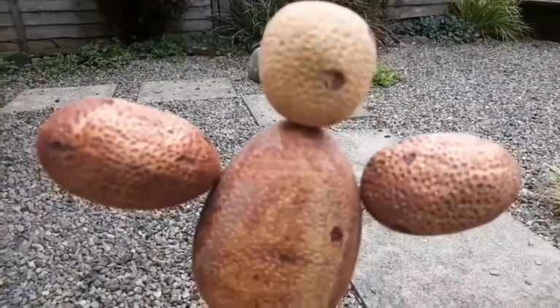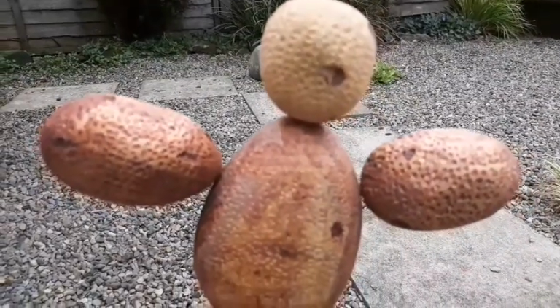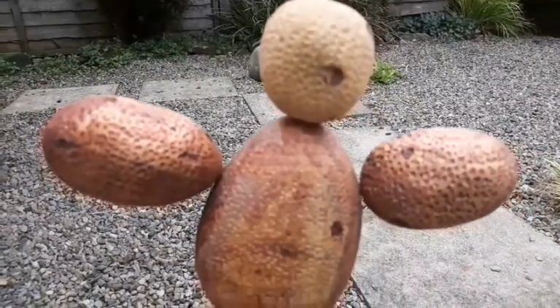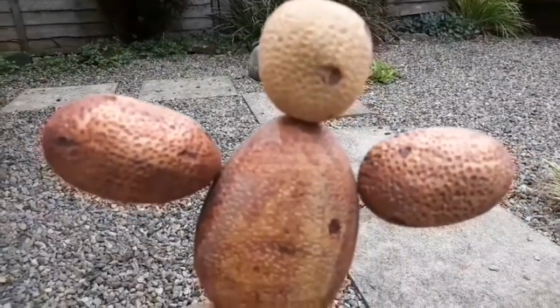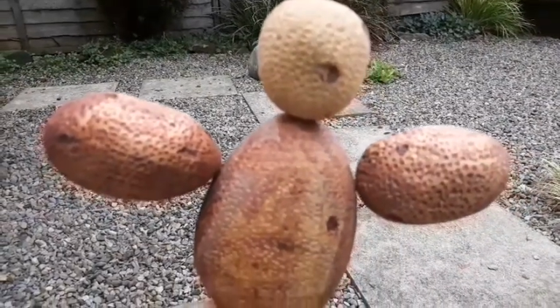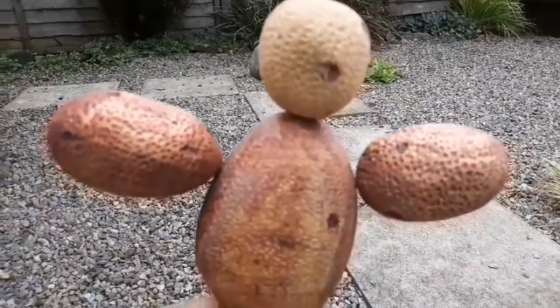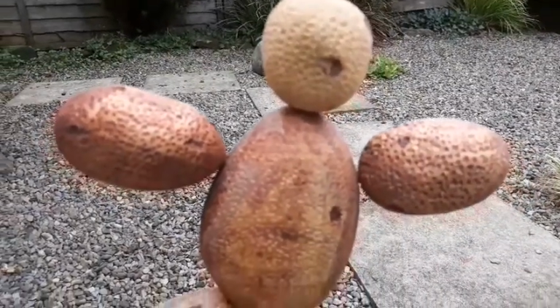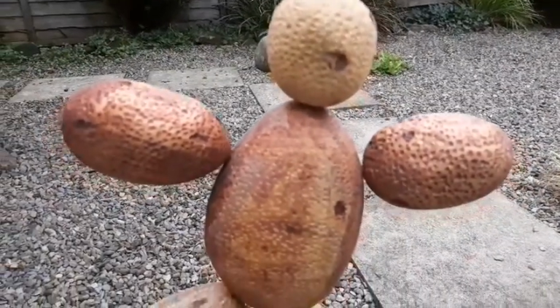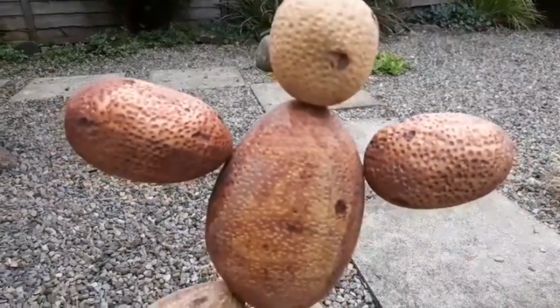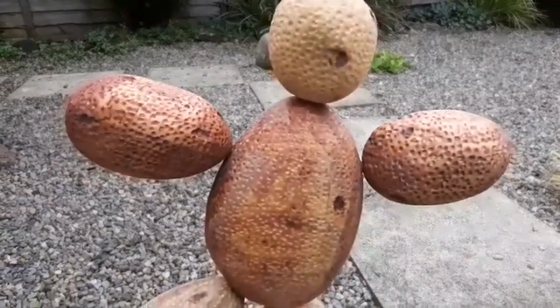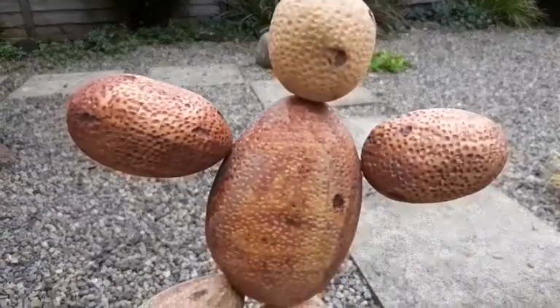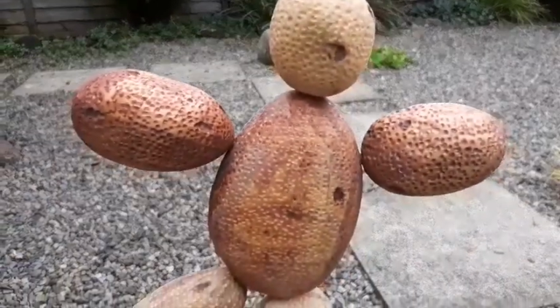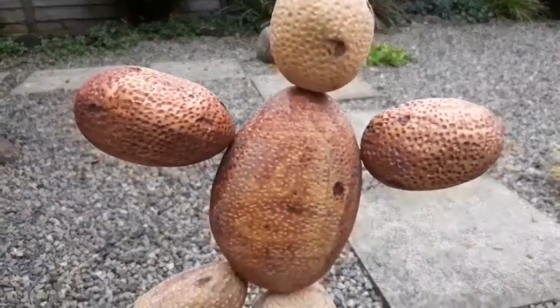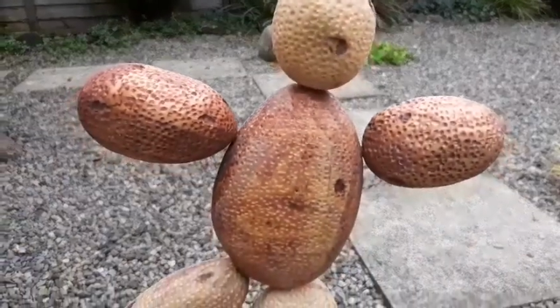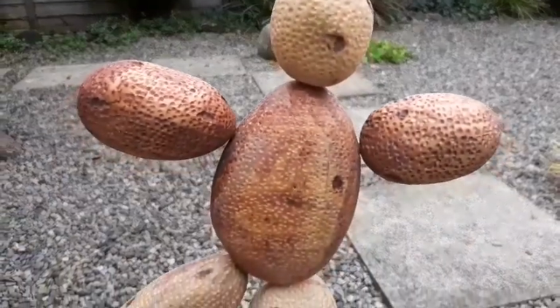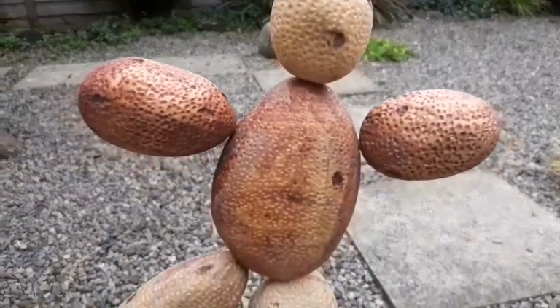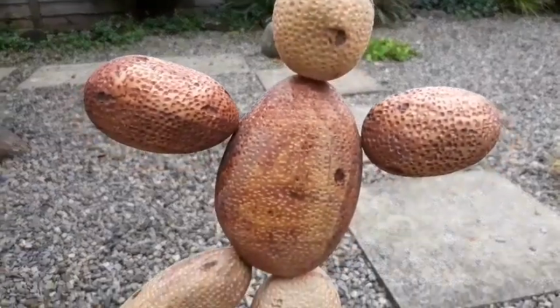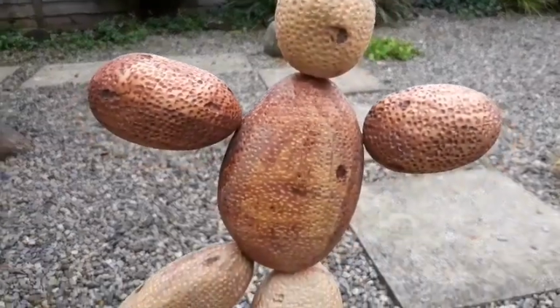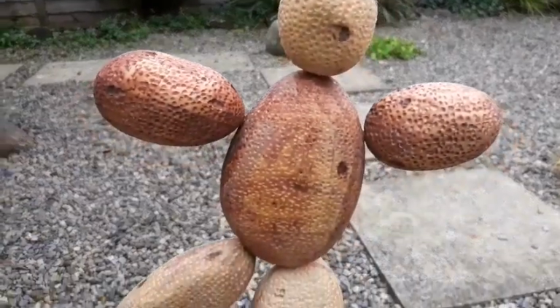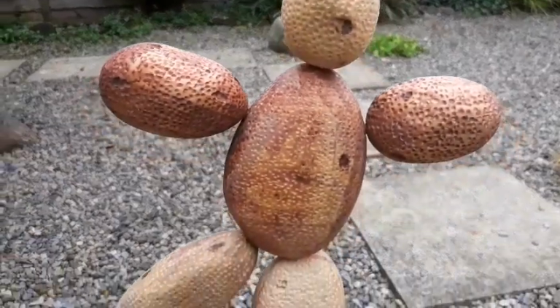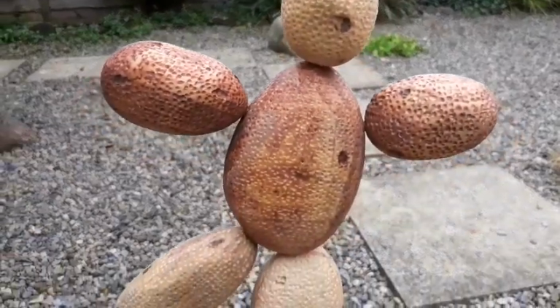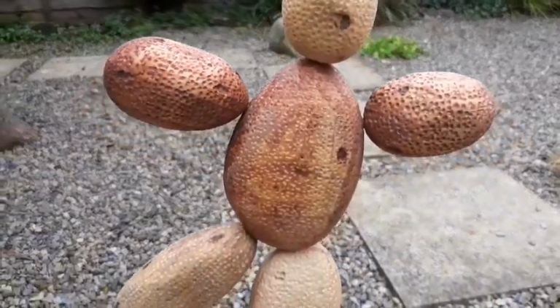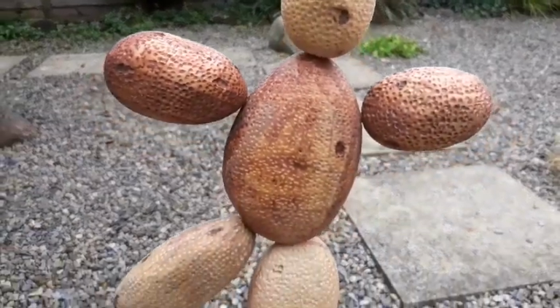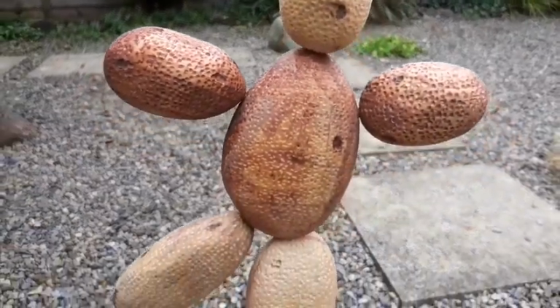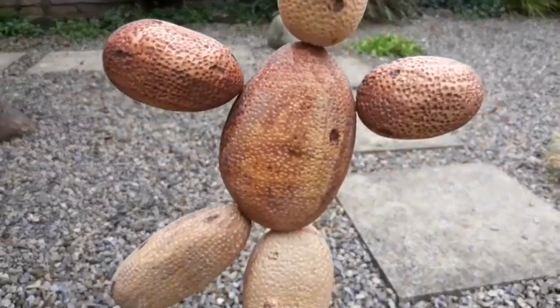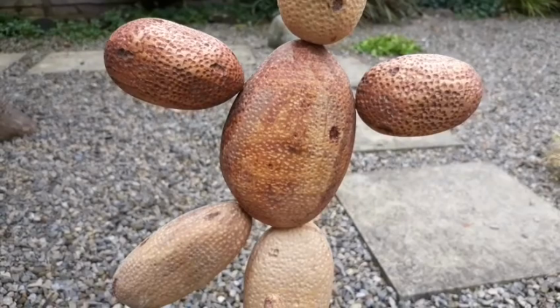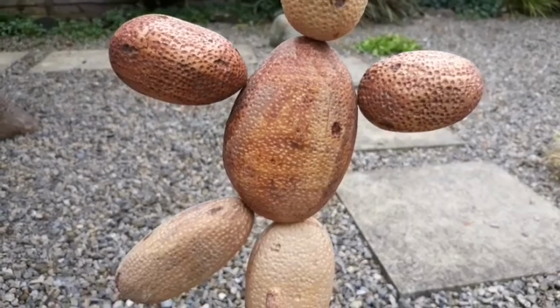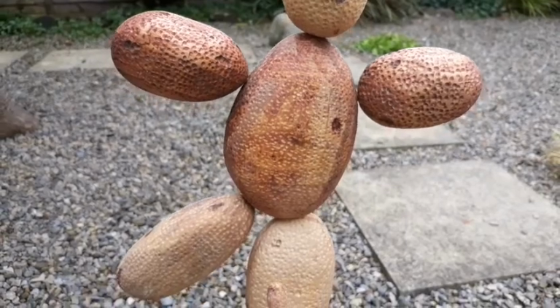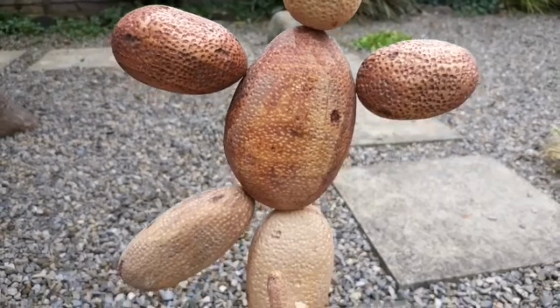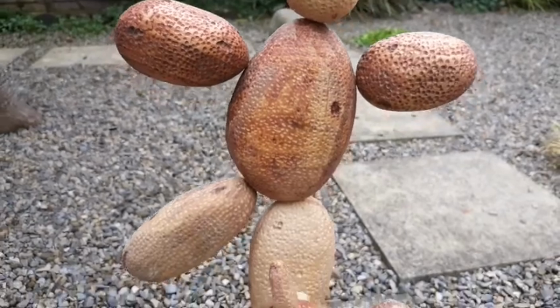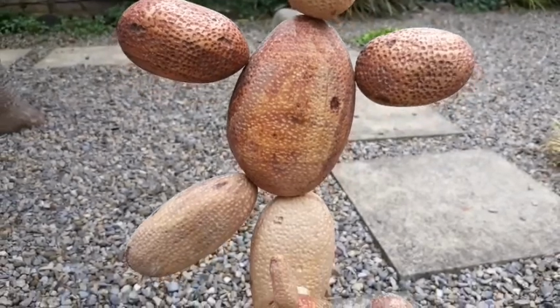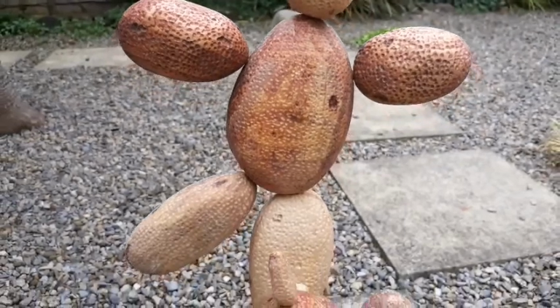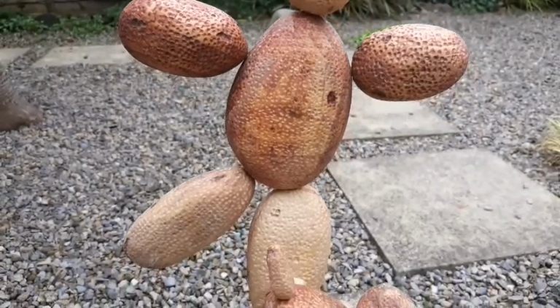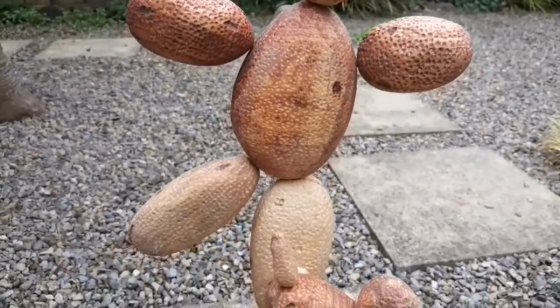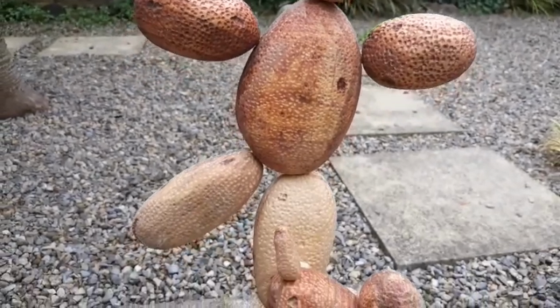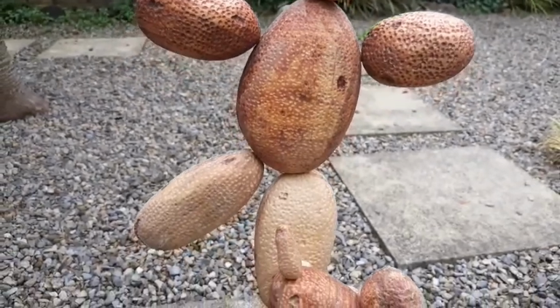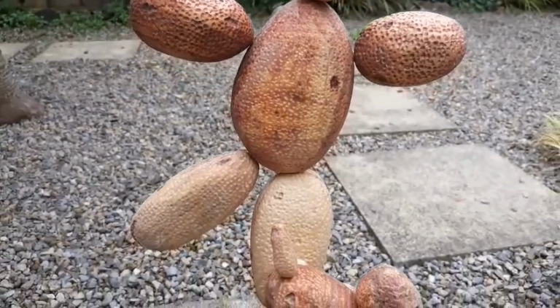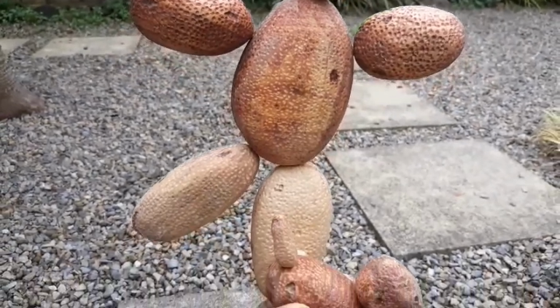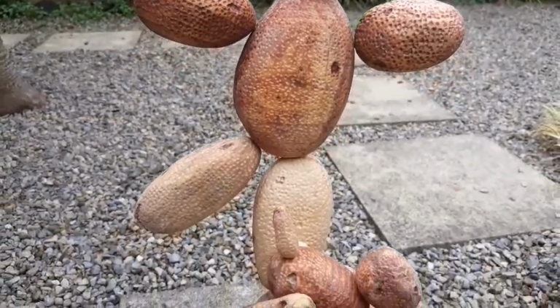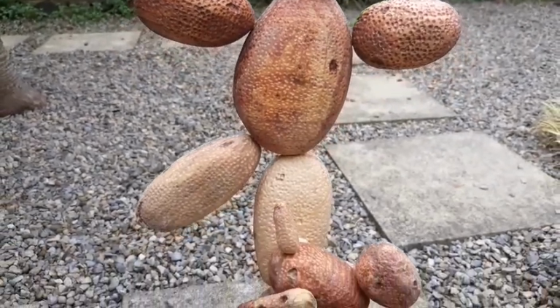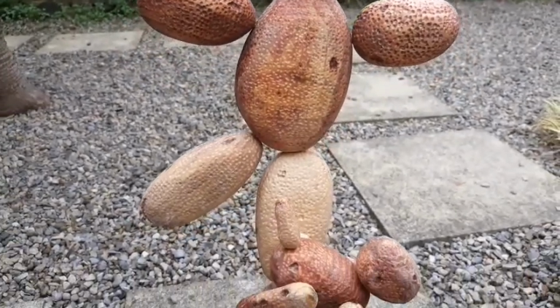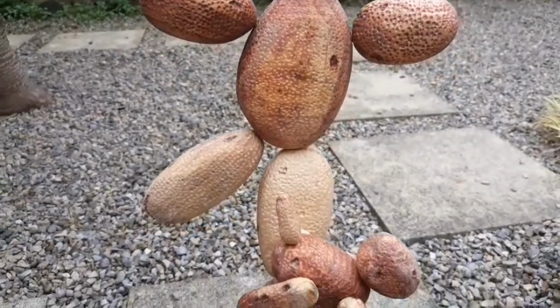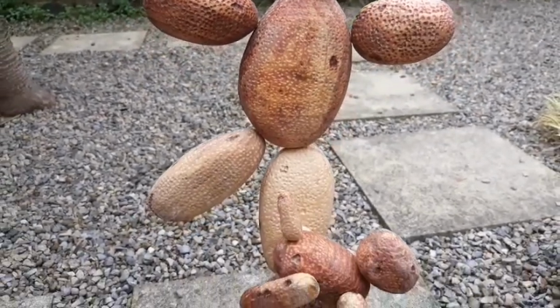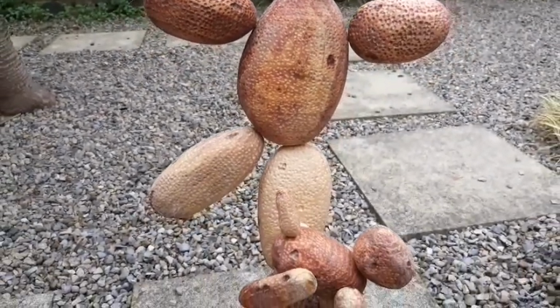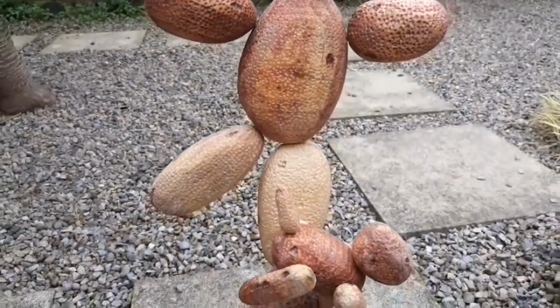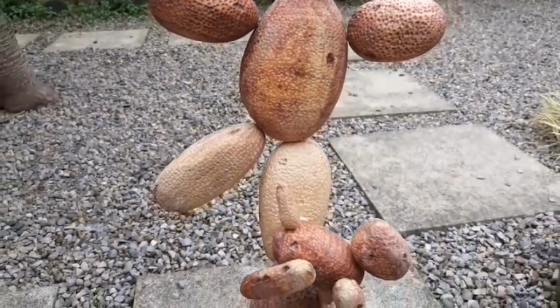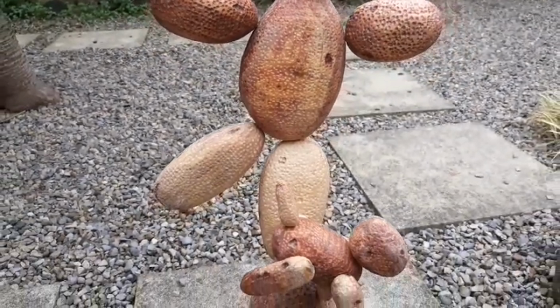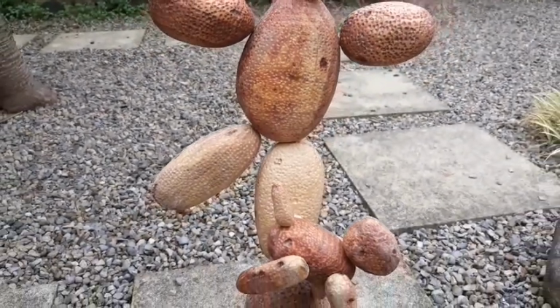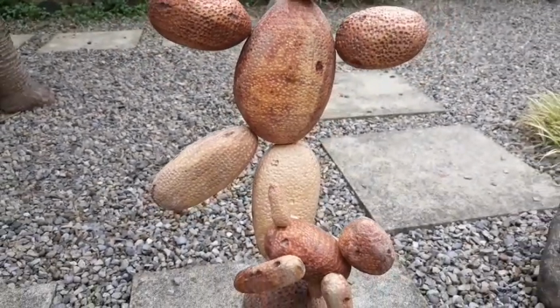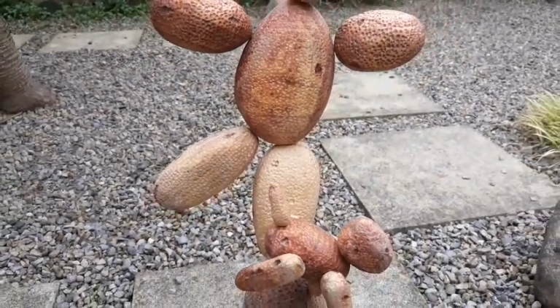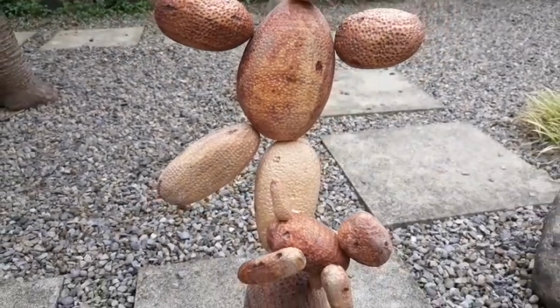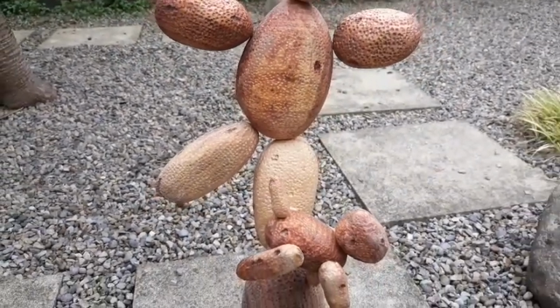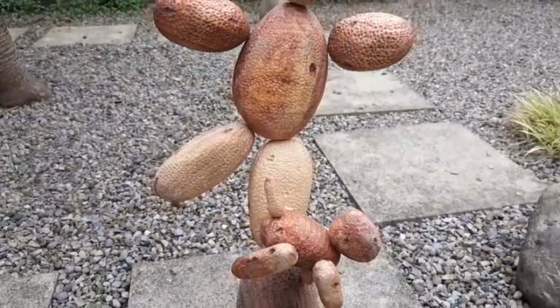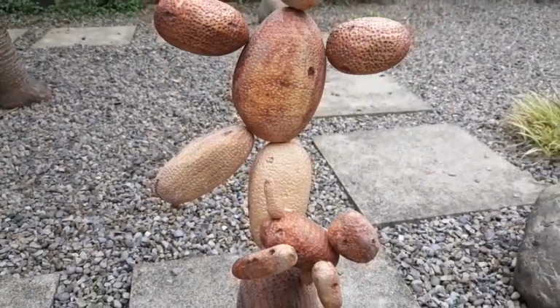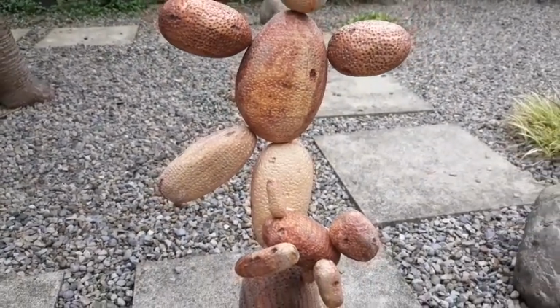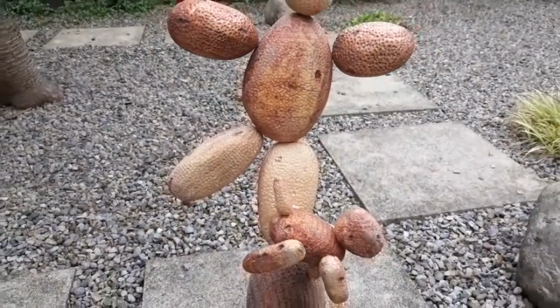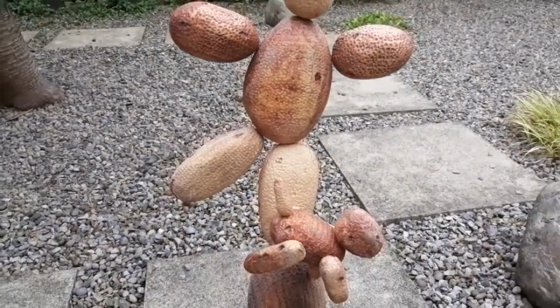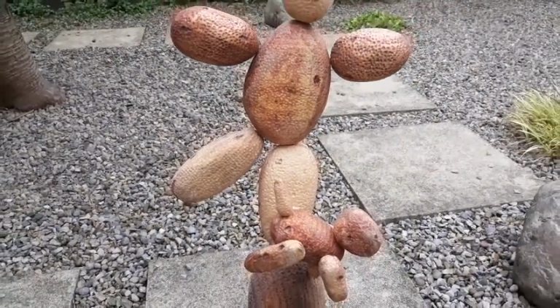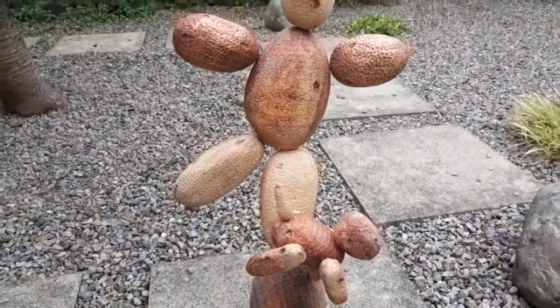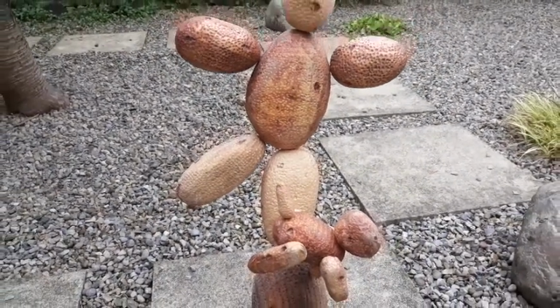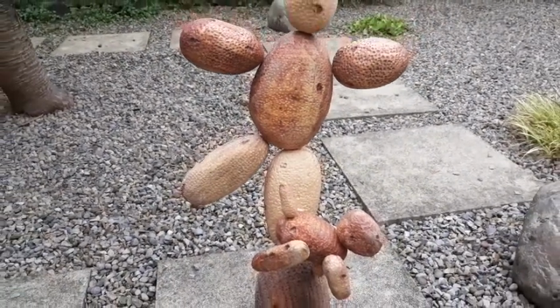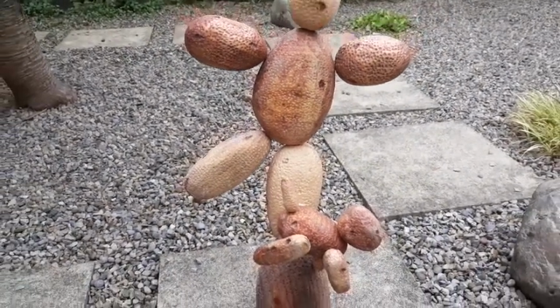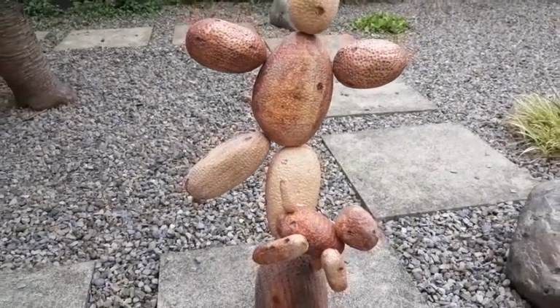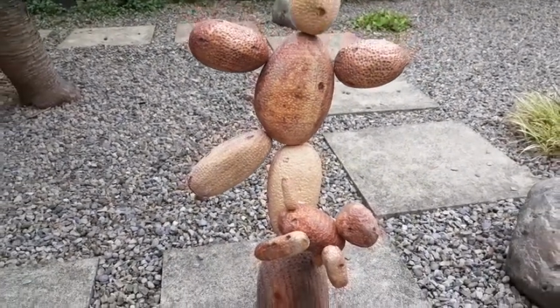So there we have it — Rock Man and his dog, about 20 inches high. Thank you for watching.